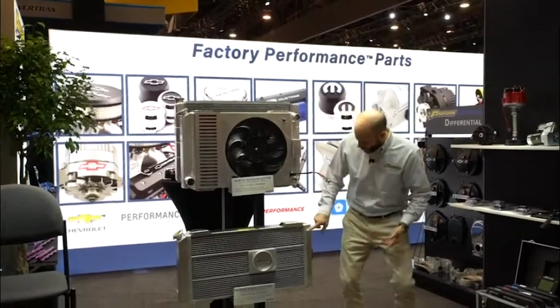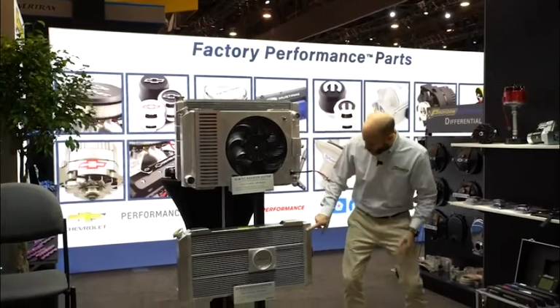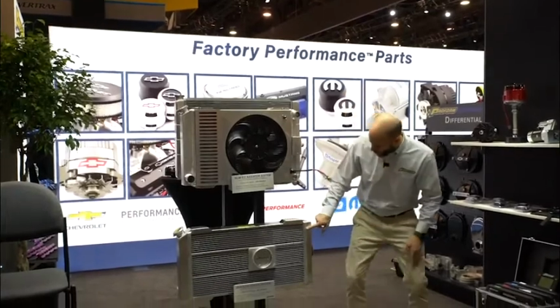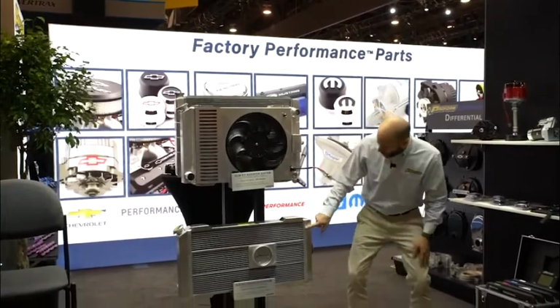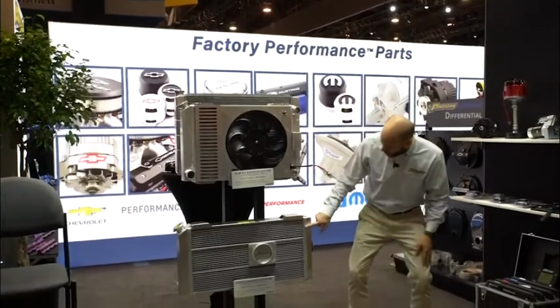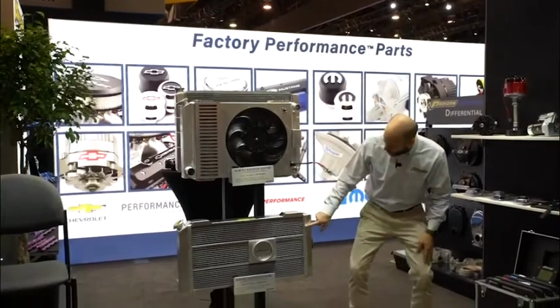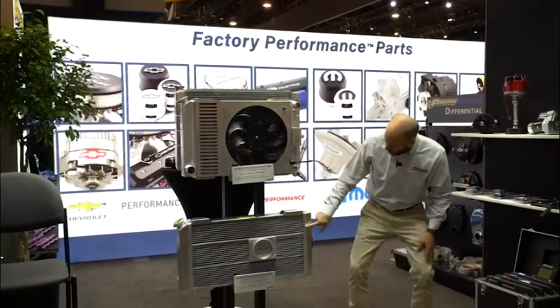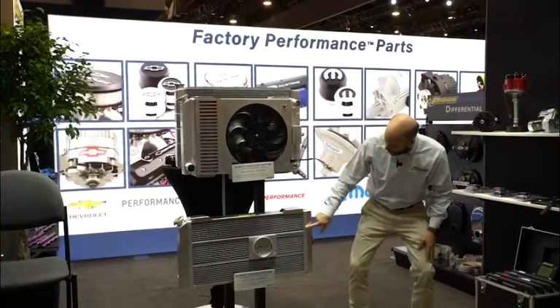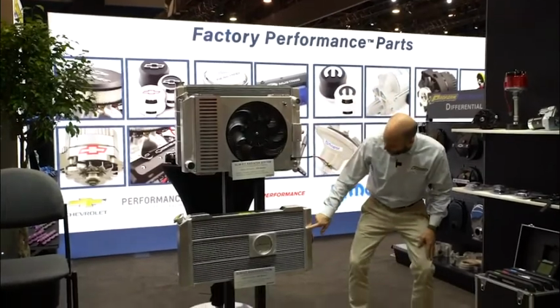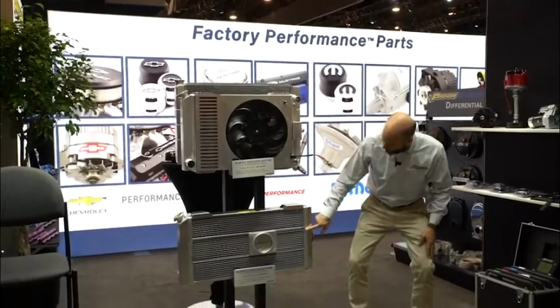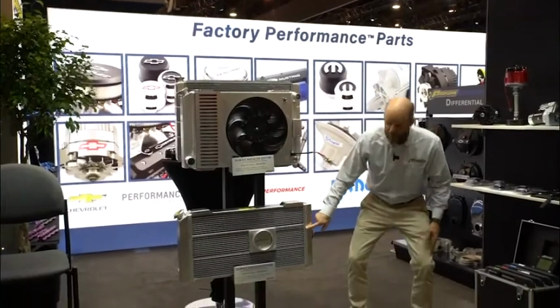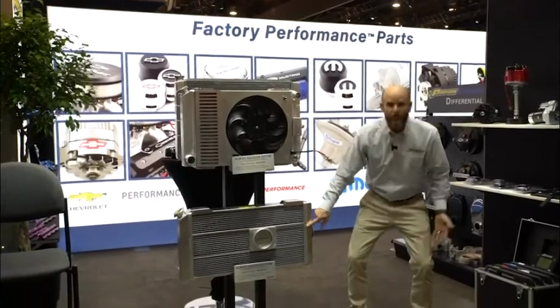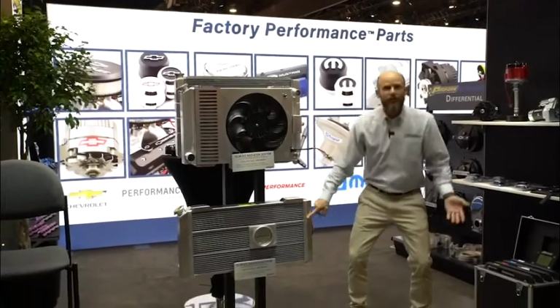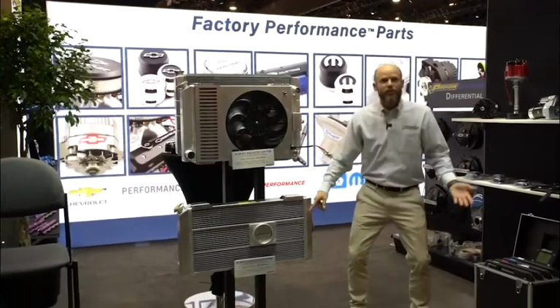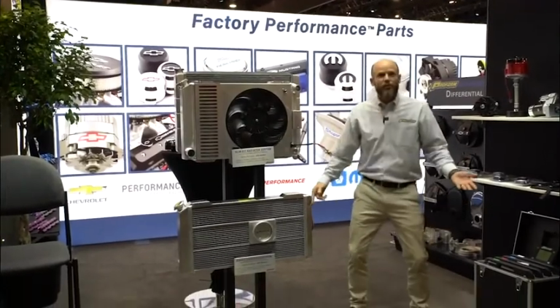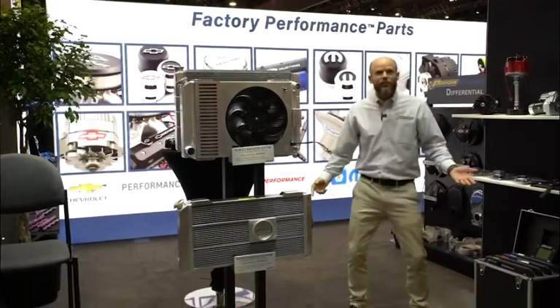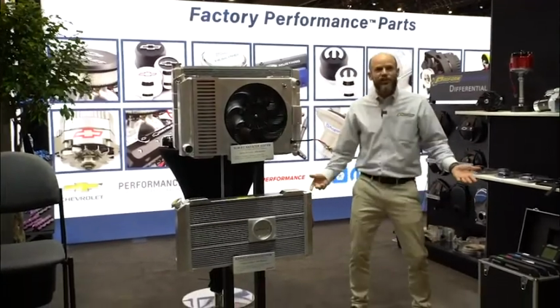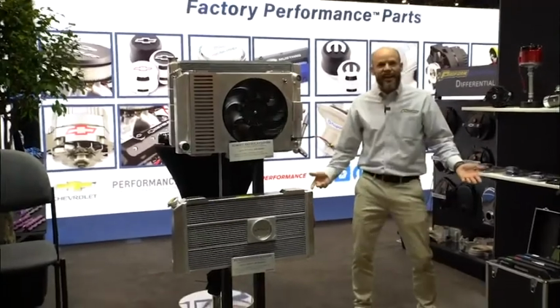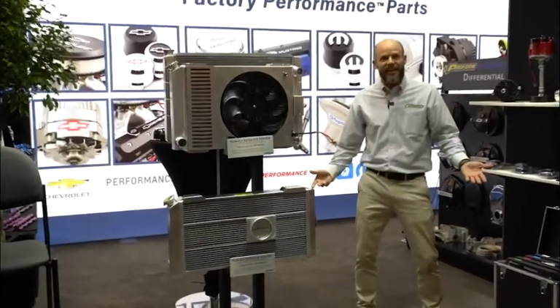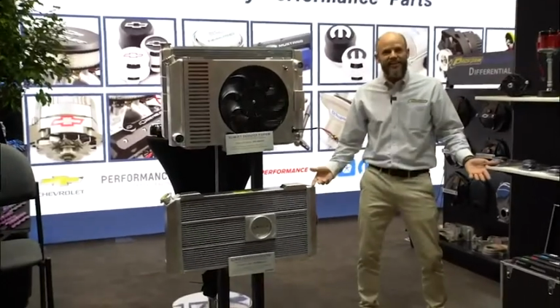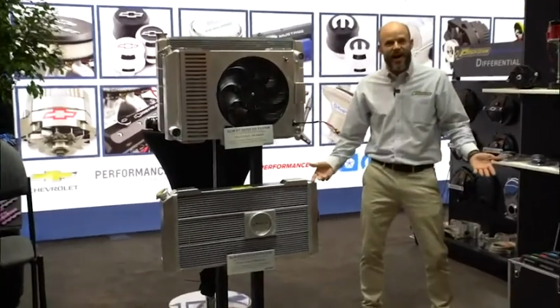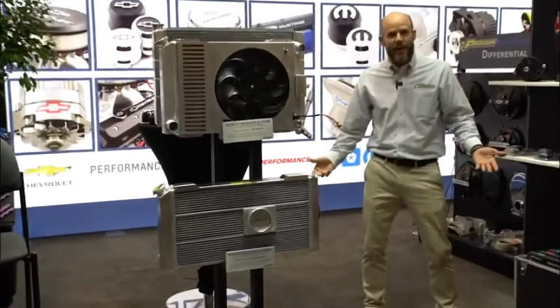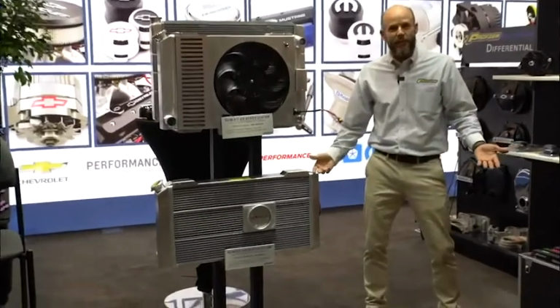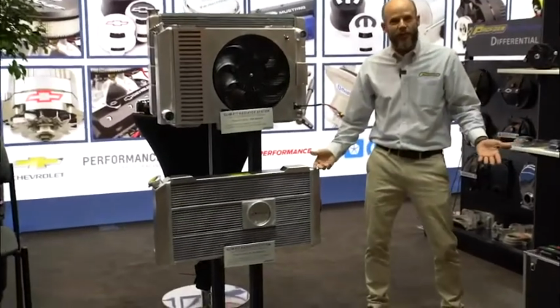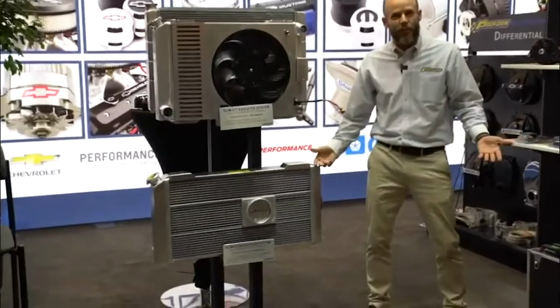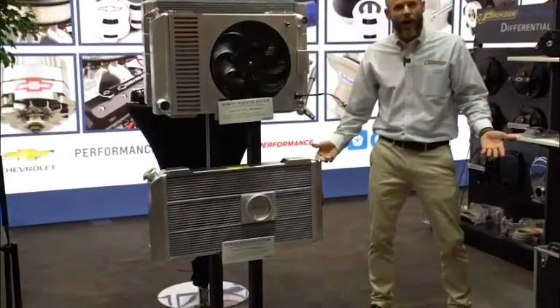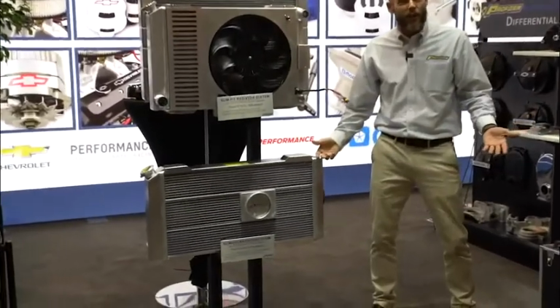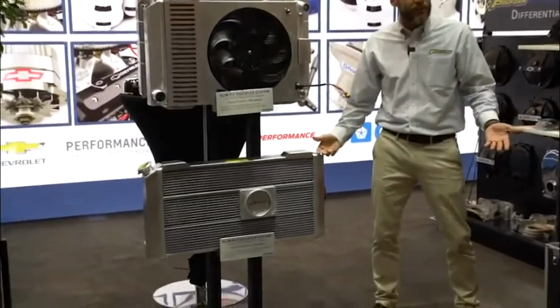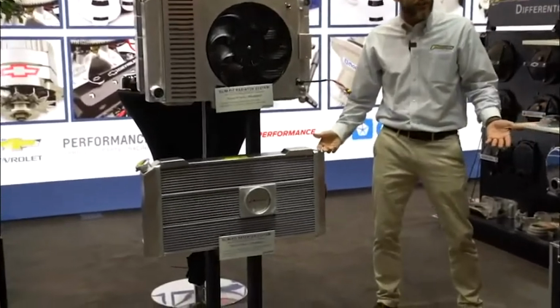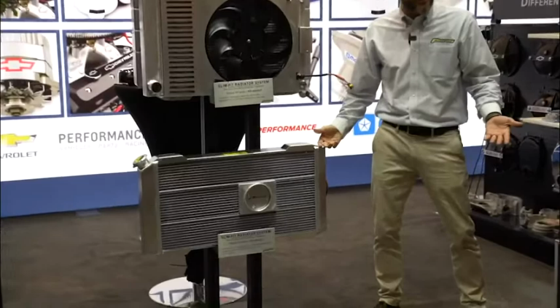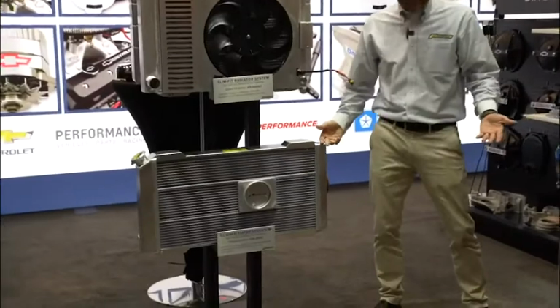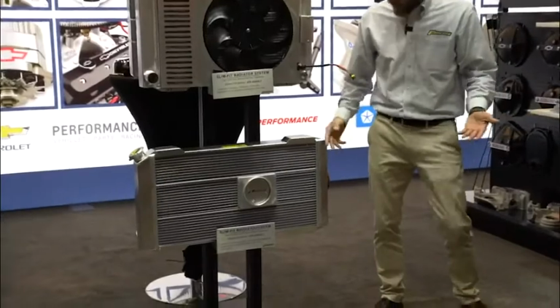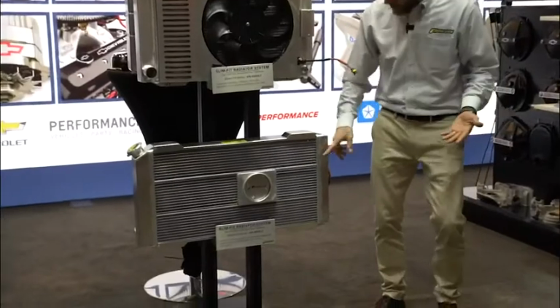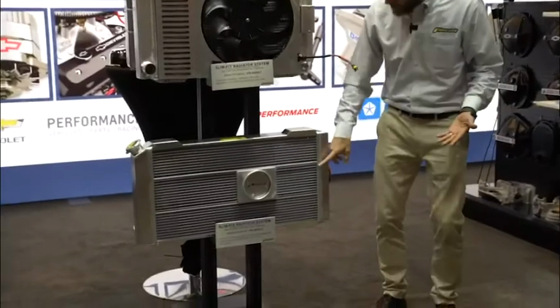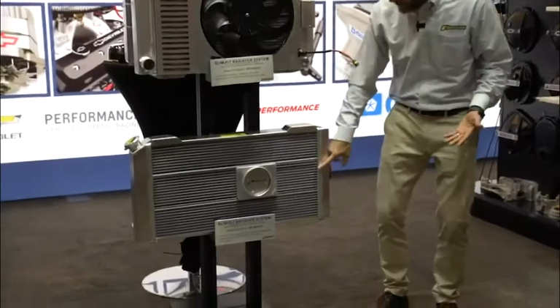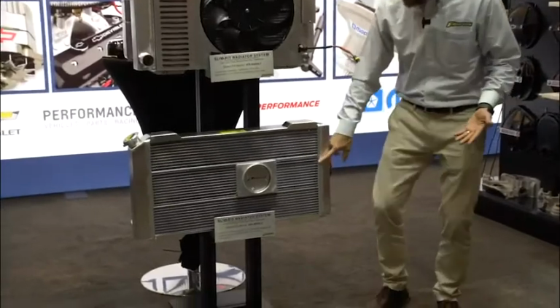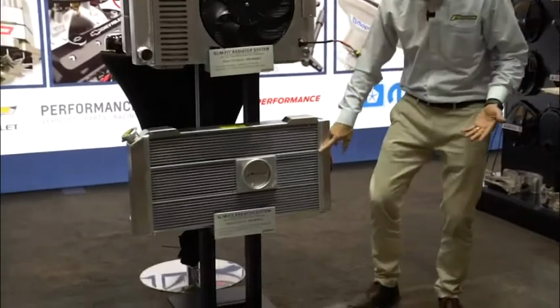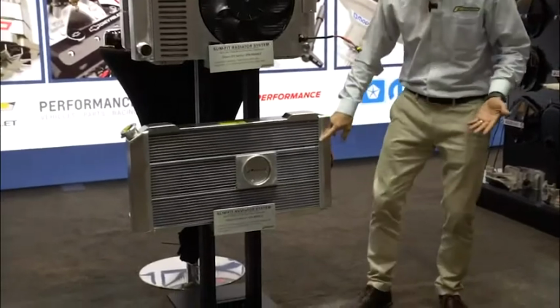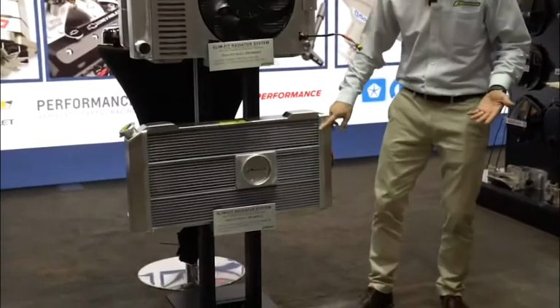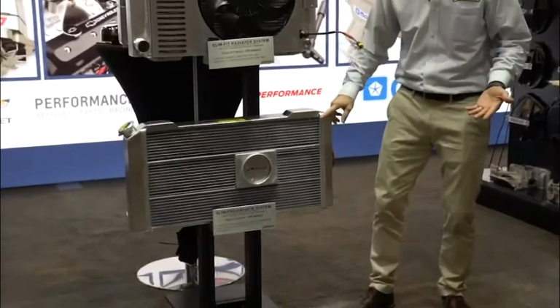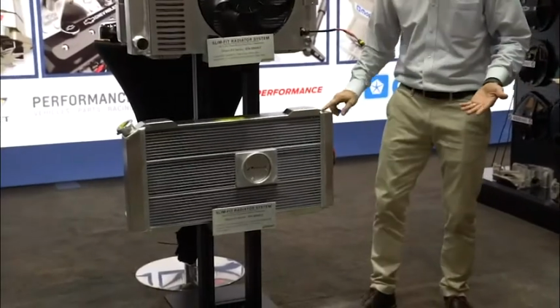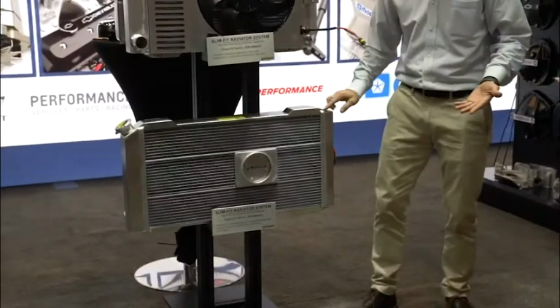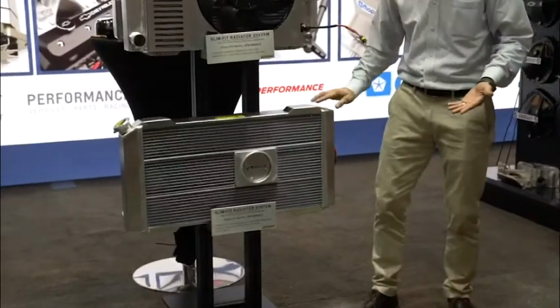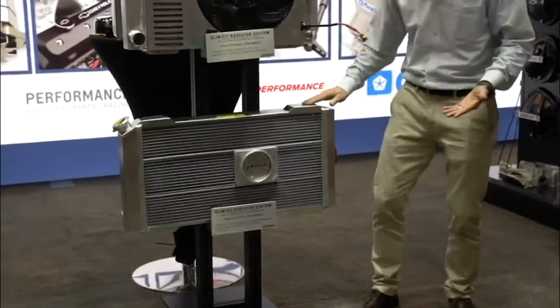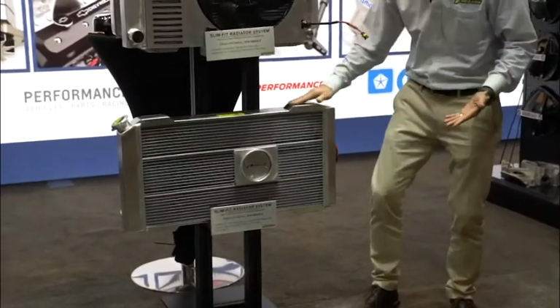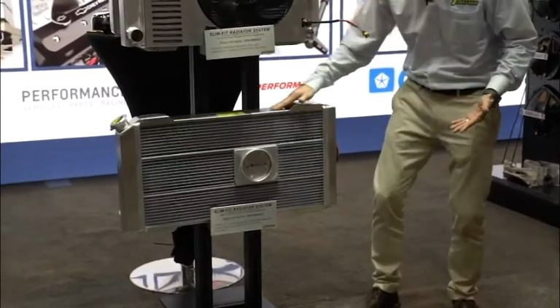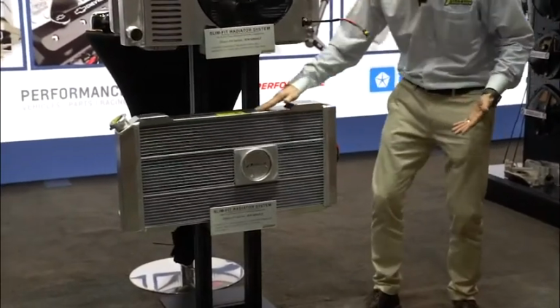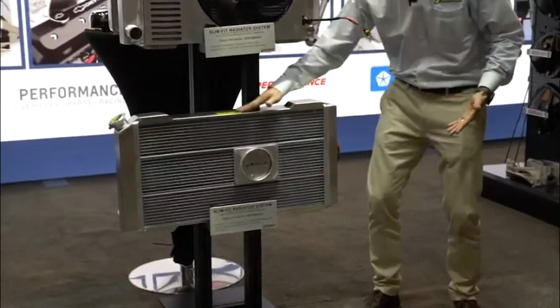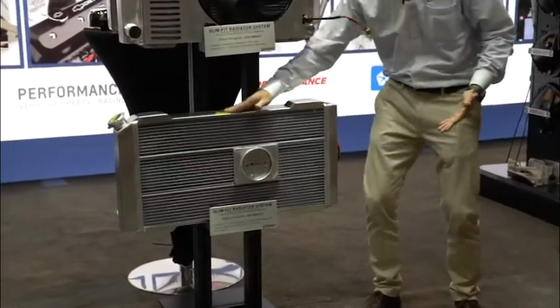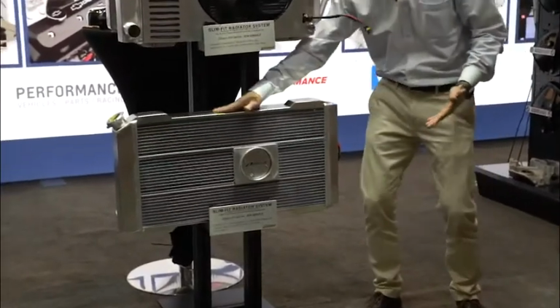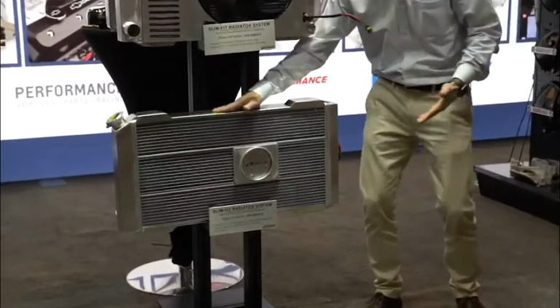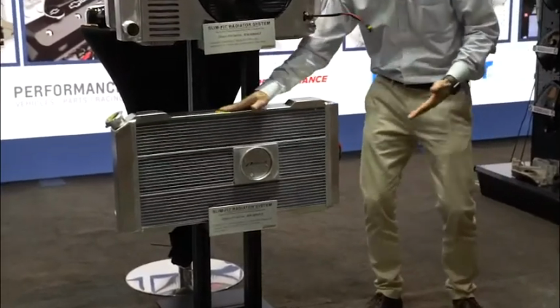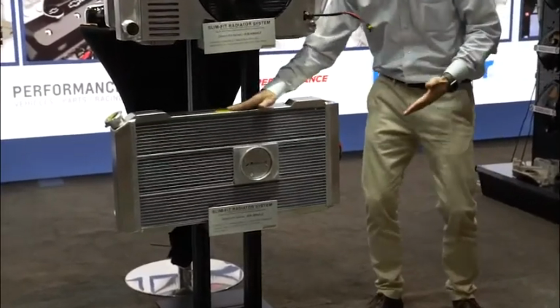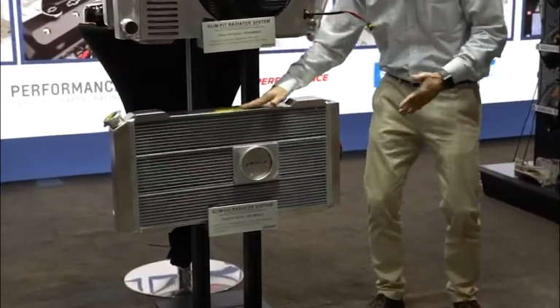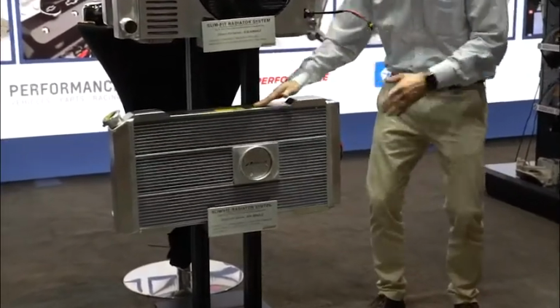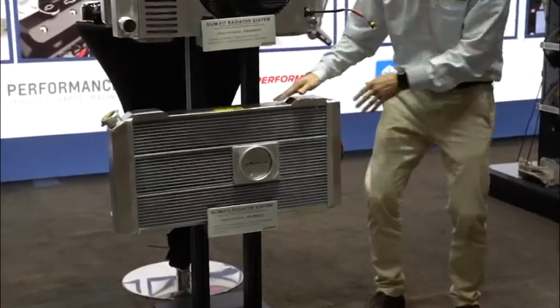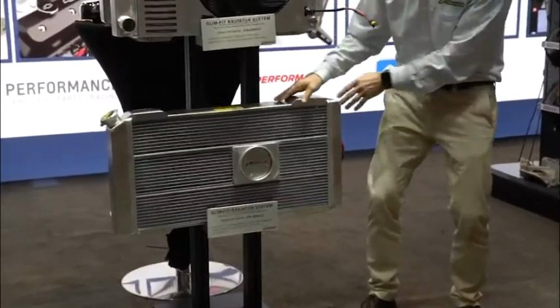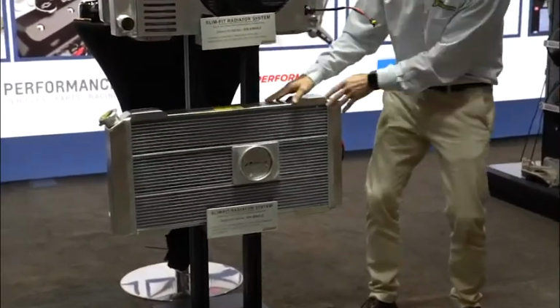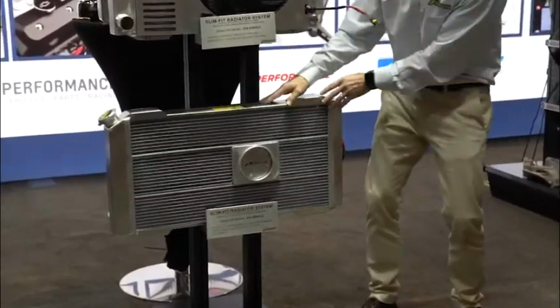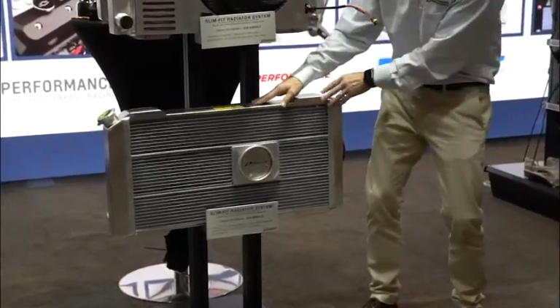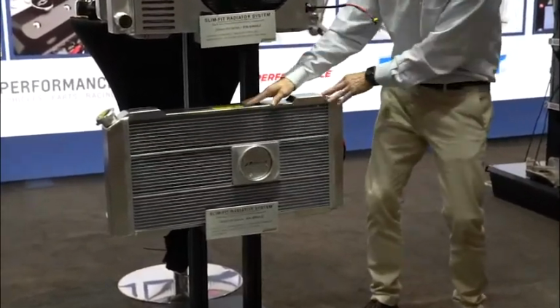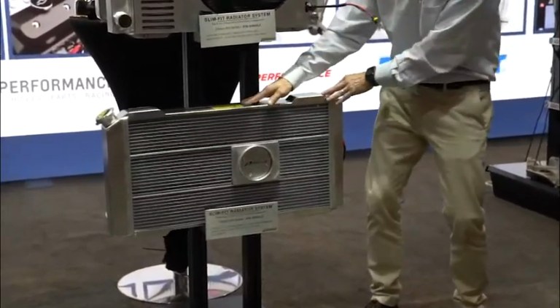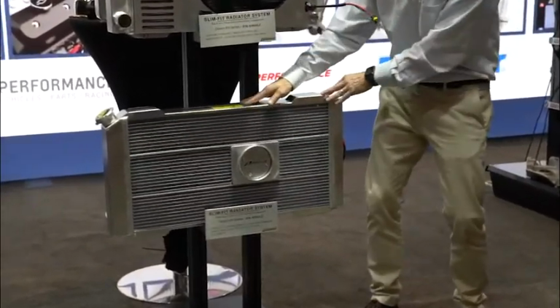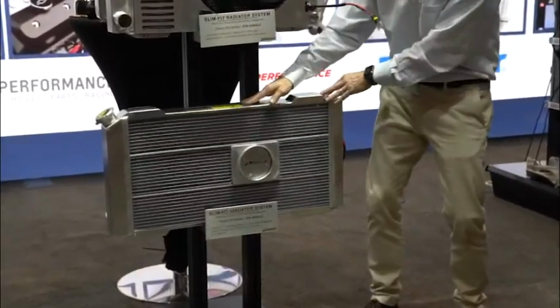Stack-of-dimes-like welding. This is perfect for my show car — I'm going to have this in there and look down on it.